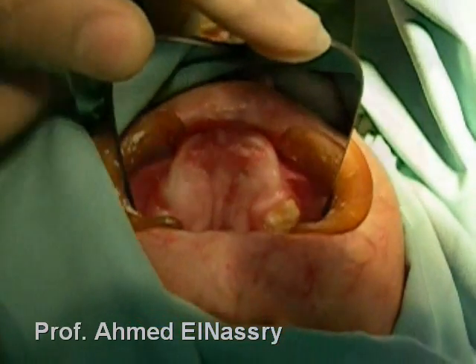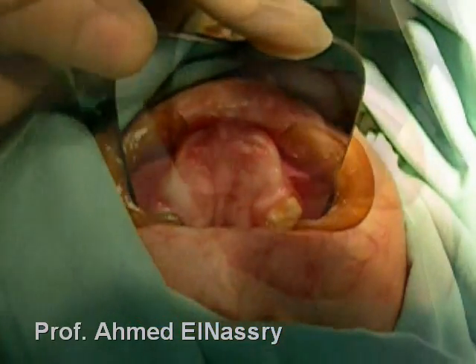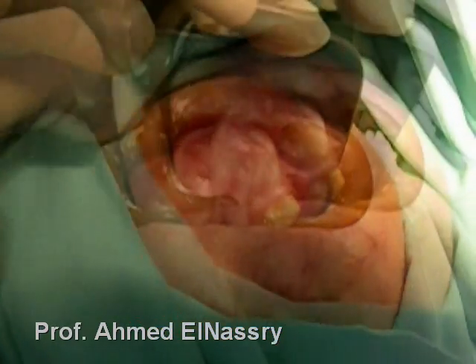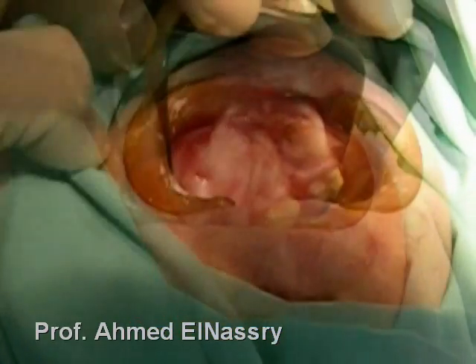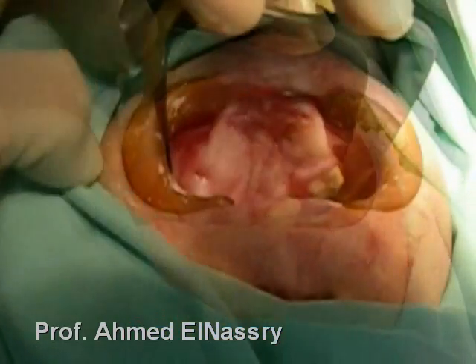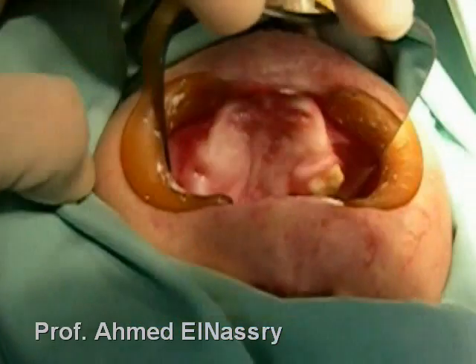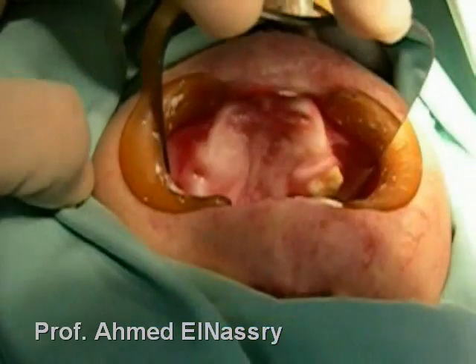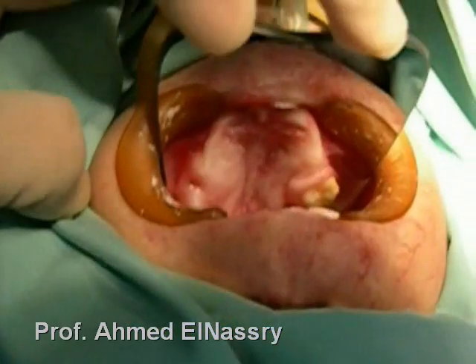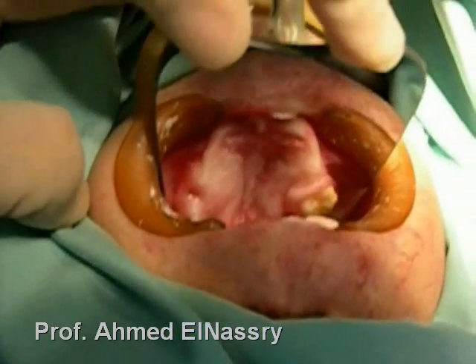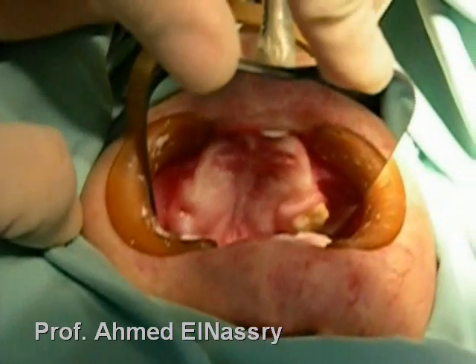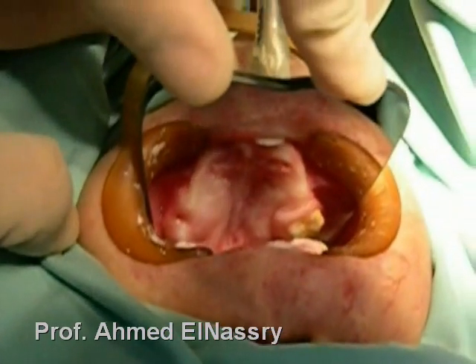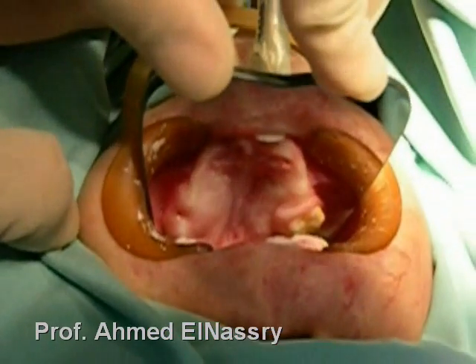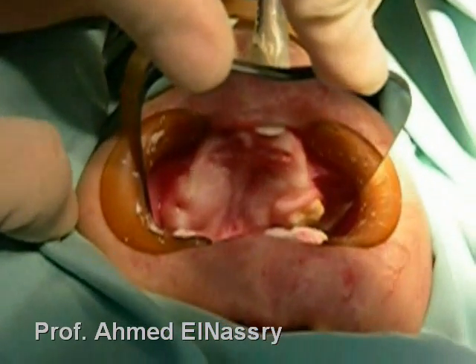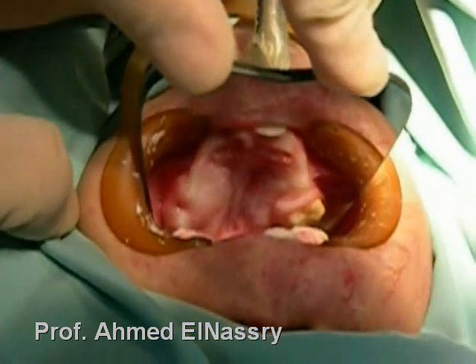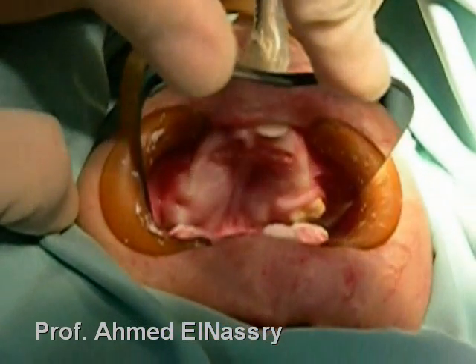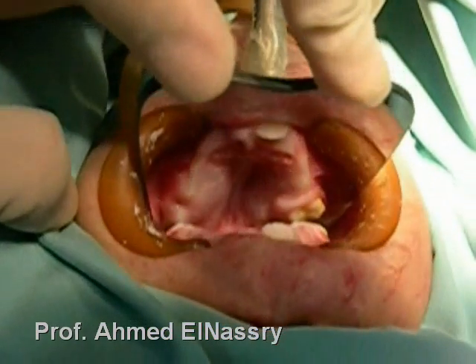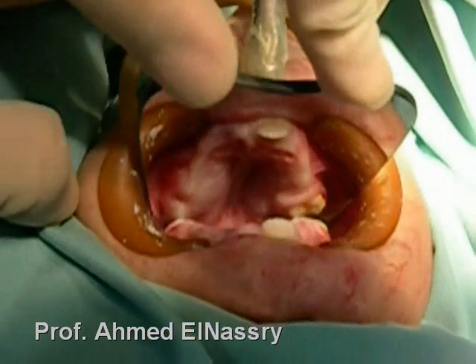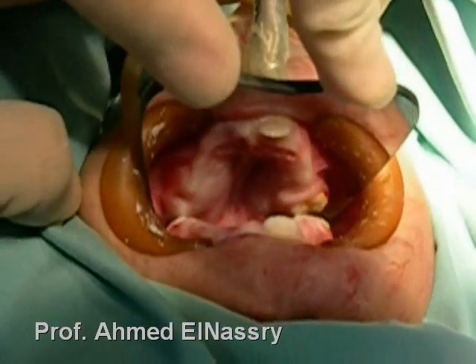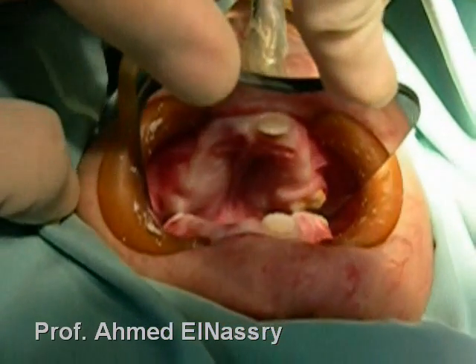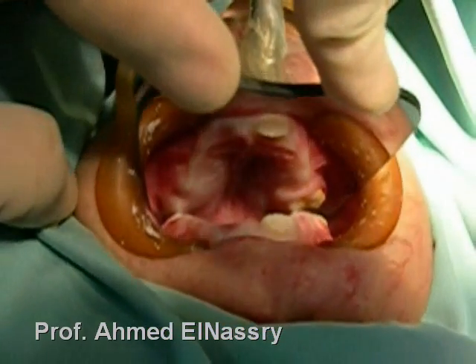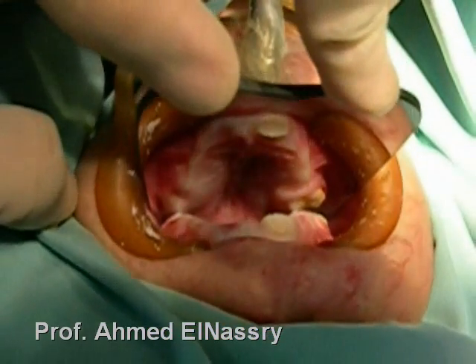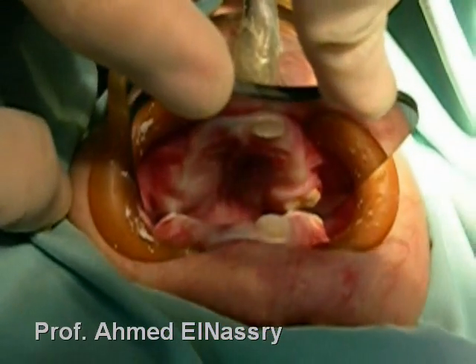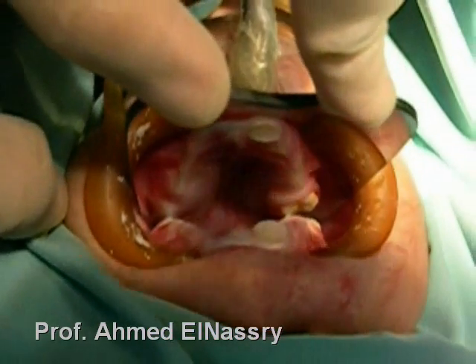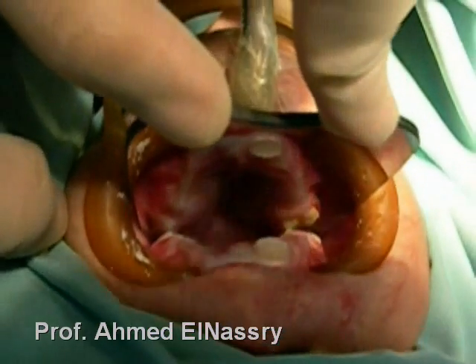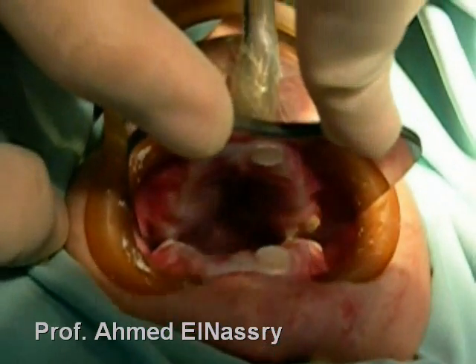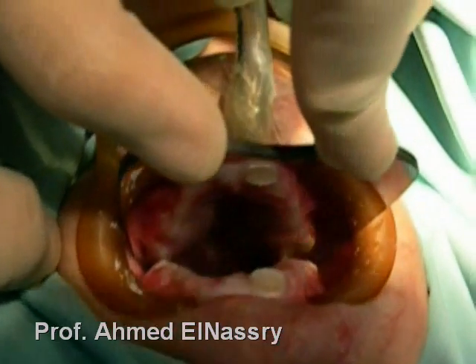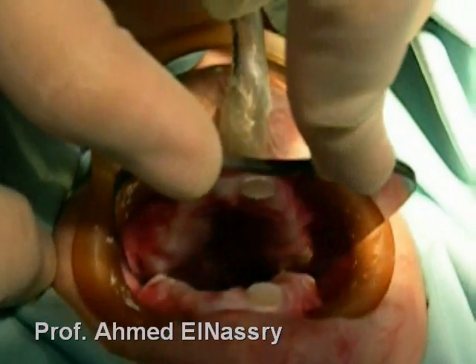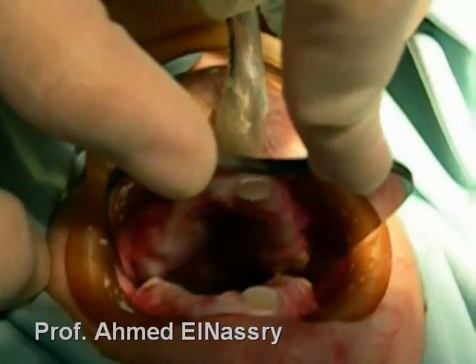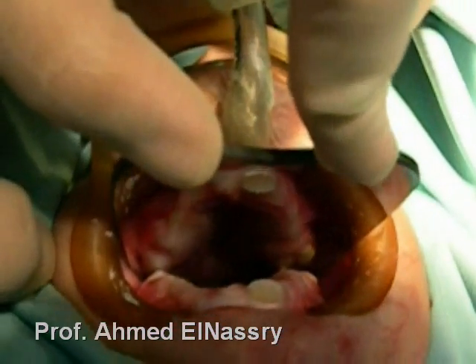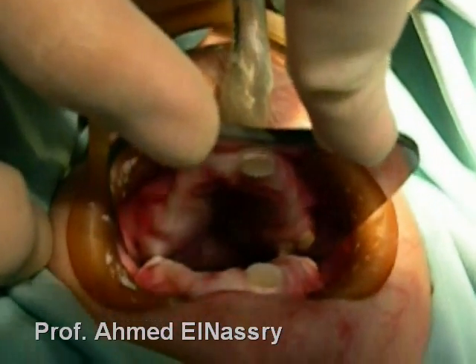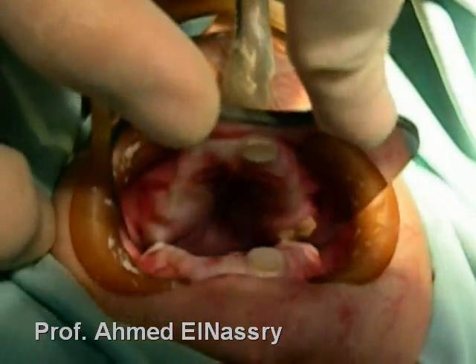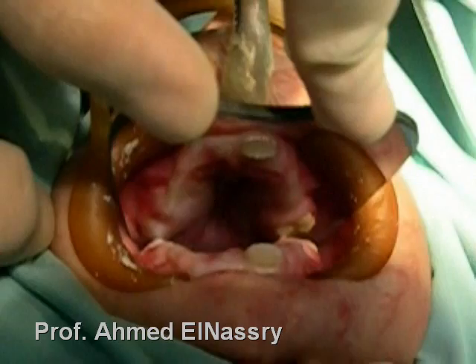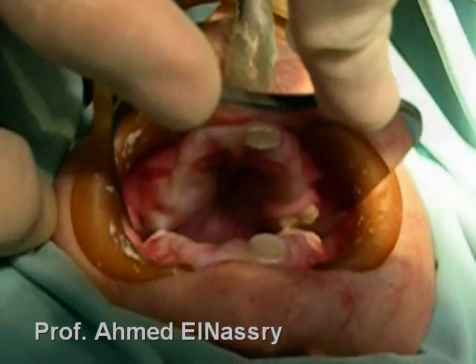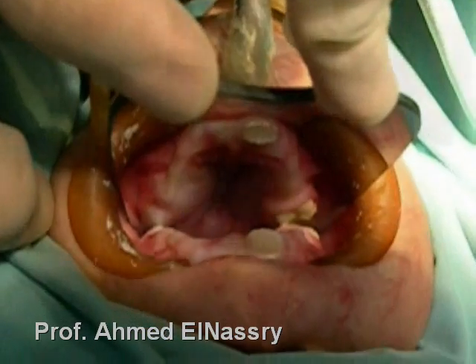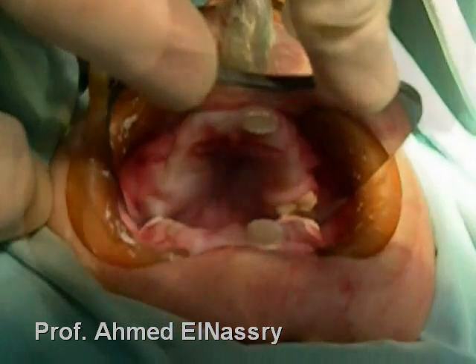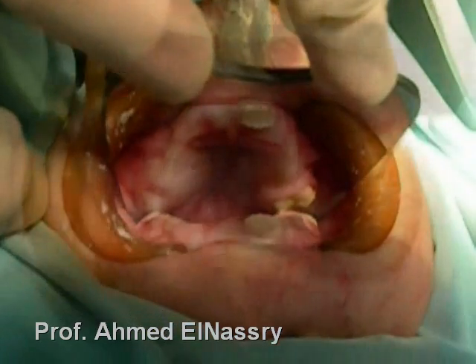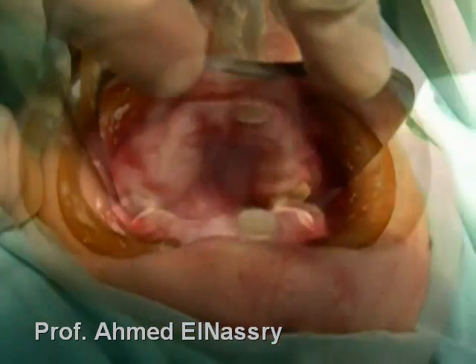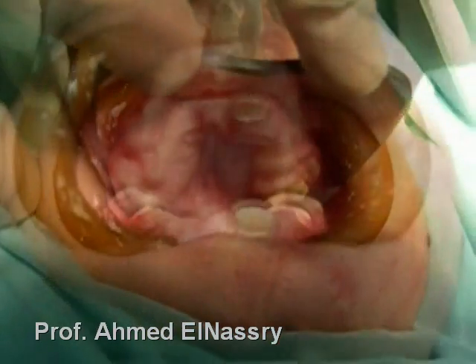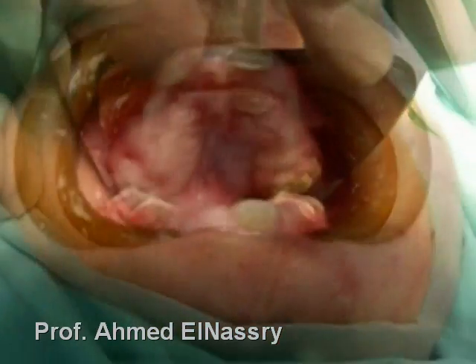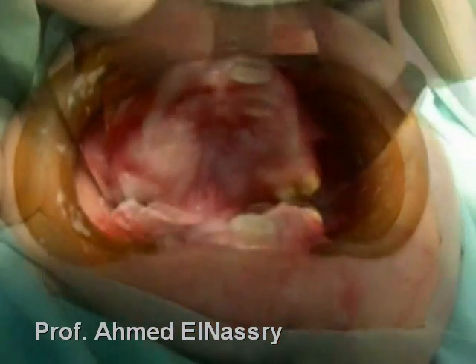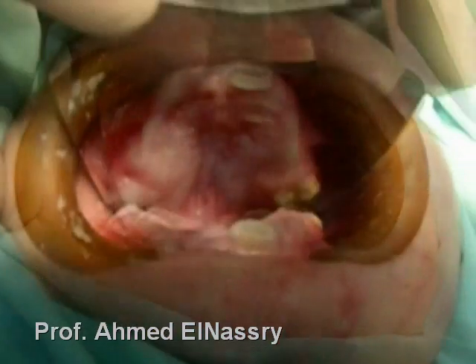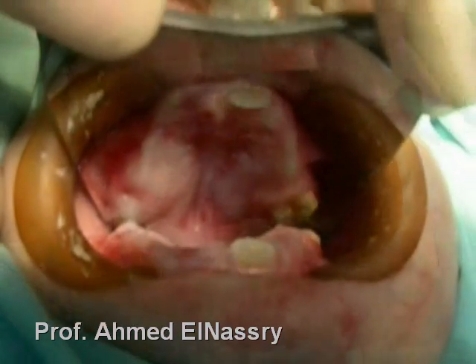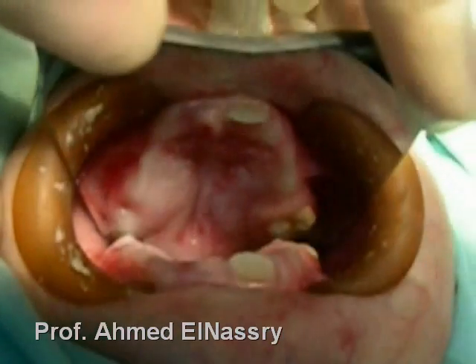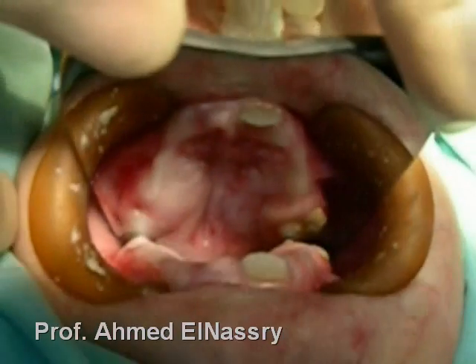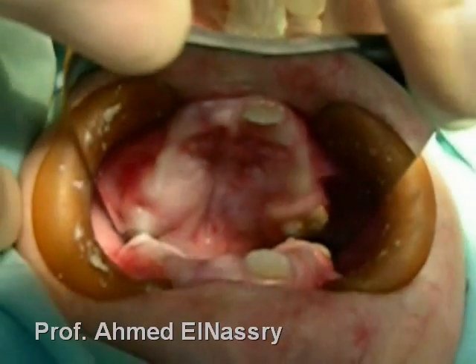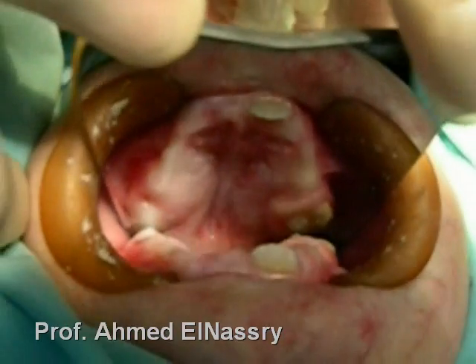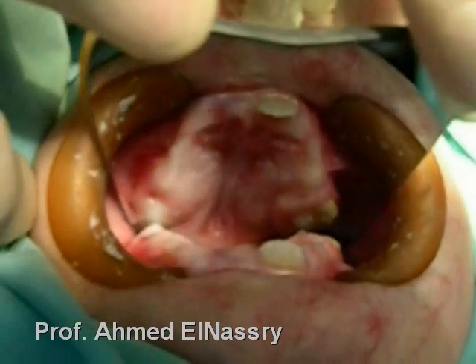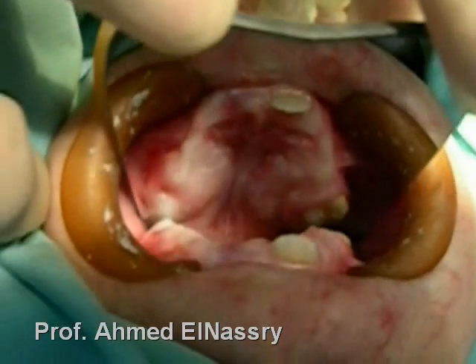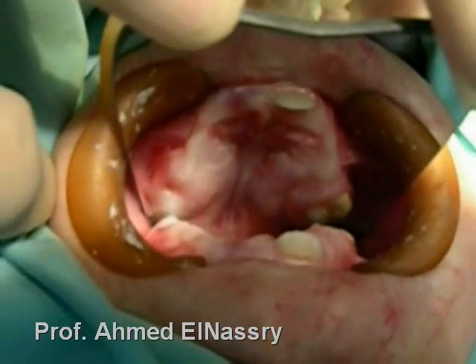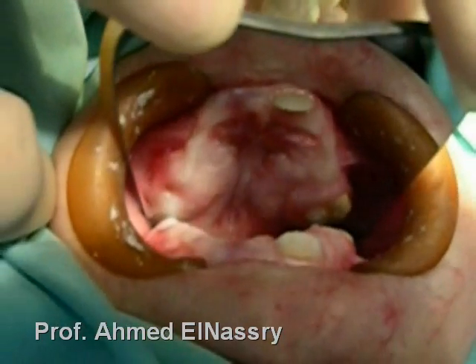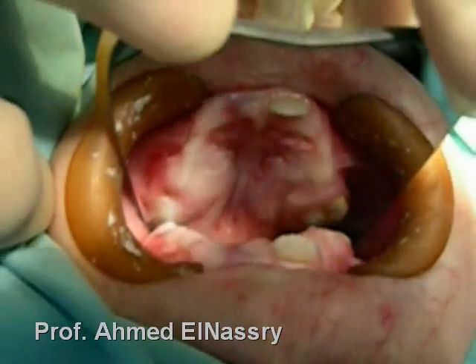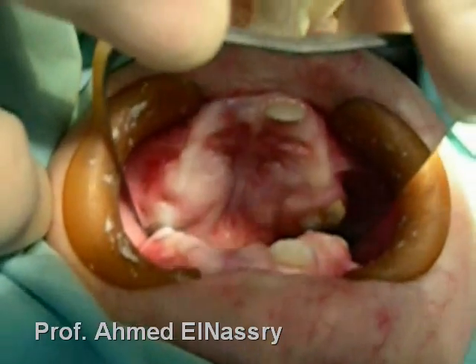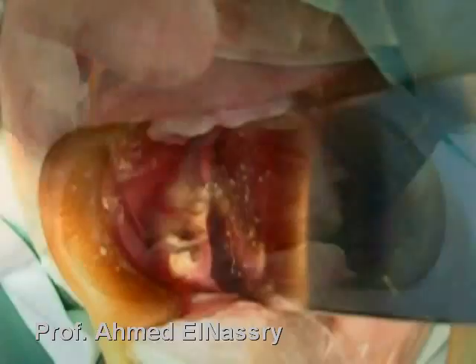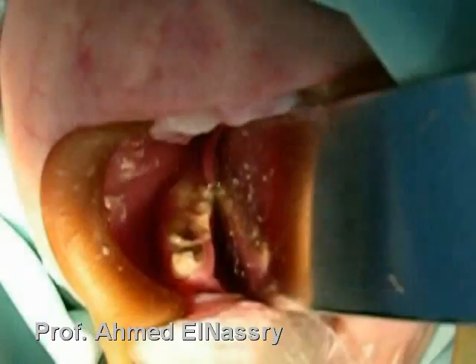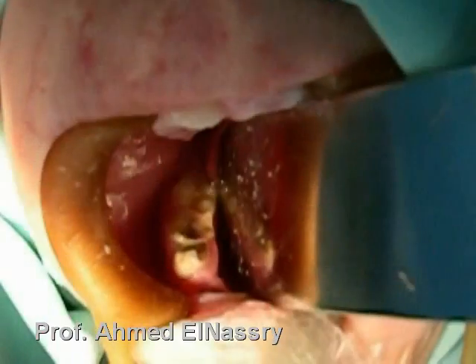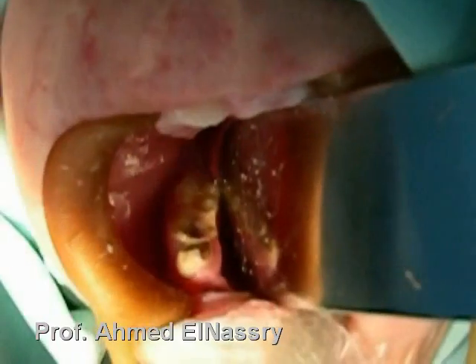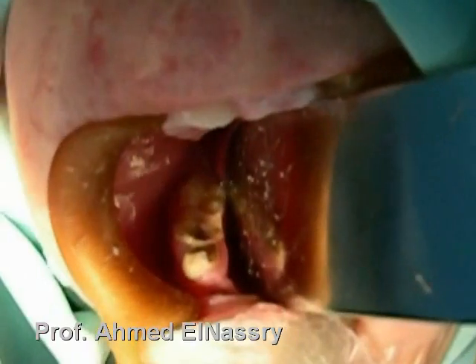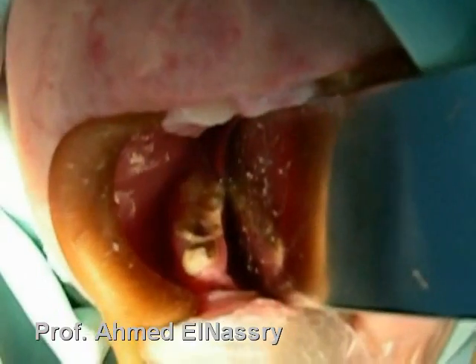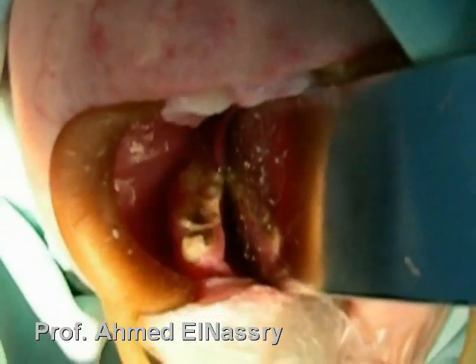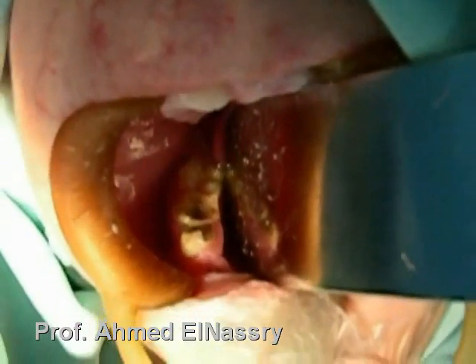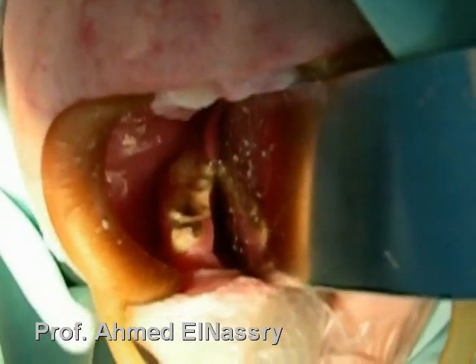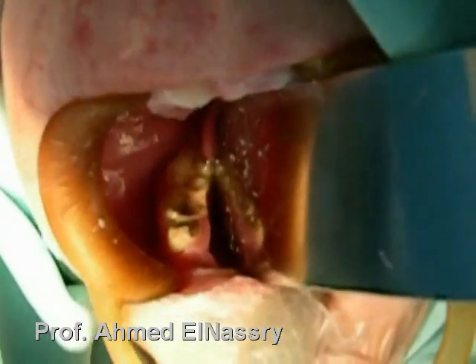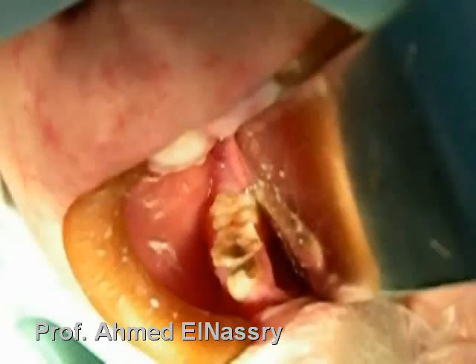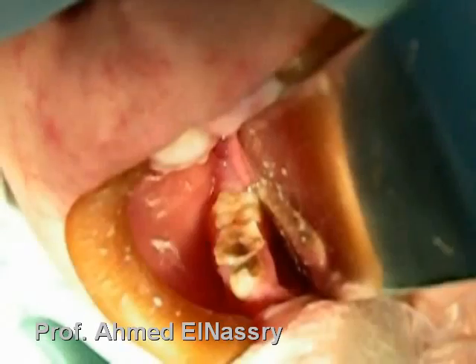Intraoral features include partial anodontia and malformation of the teeth.